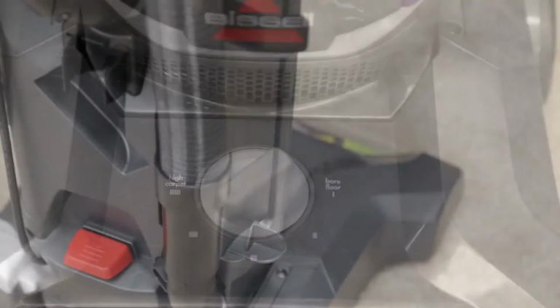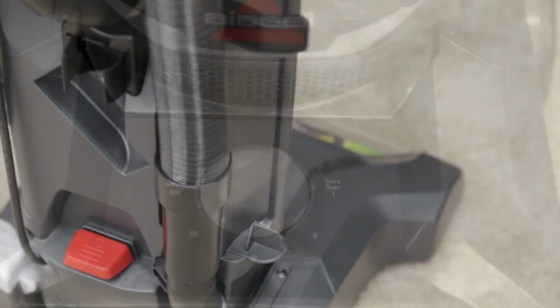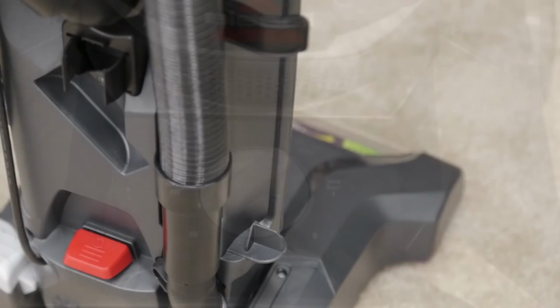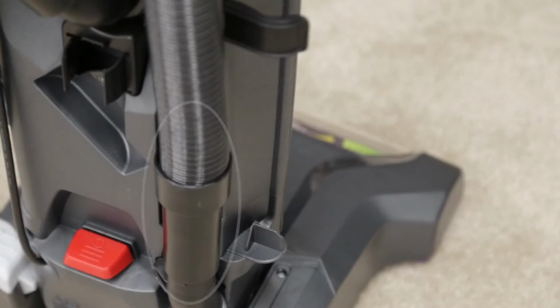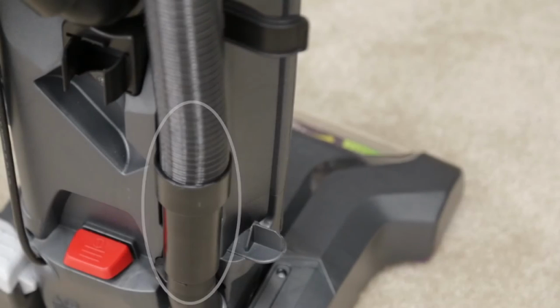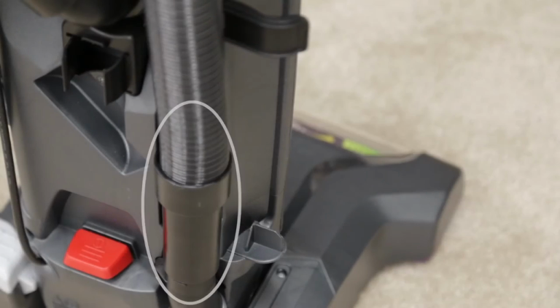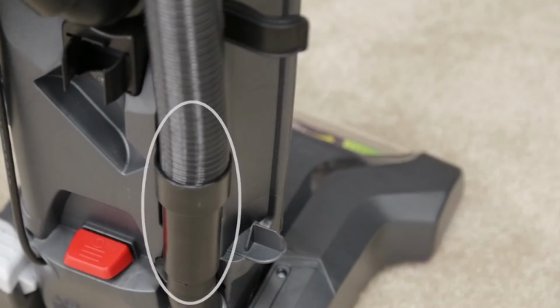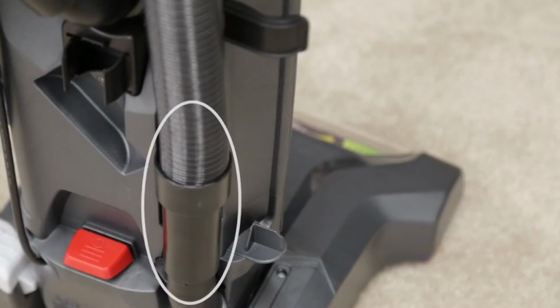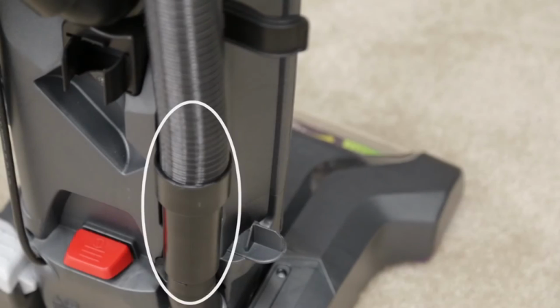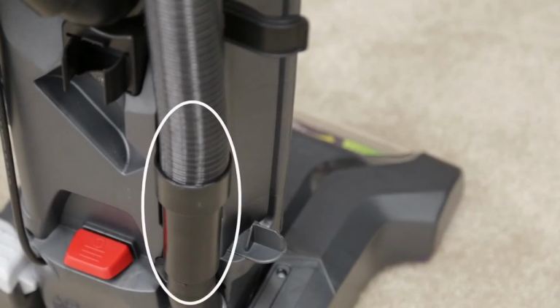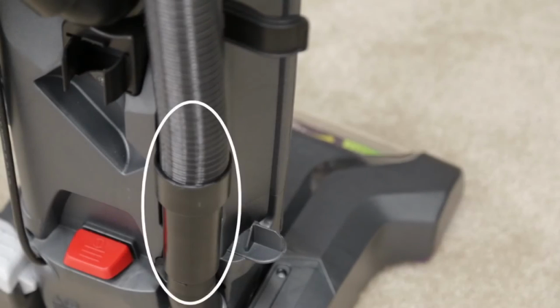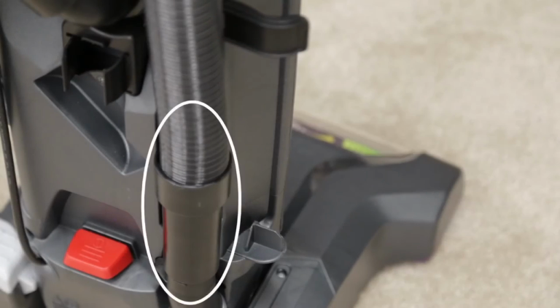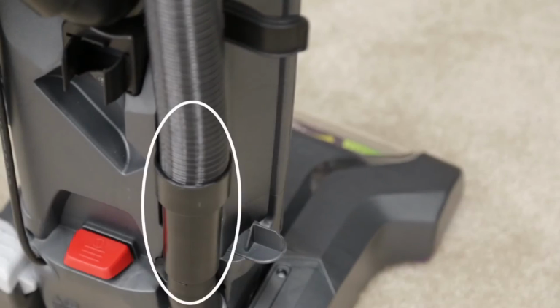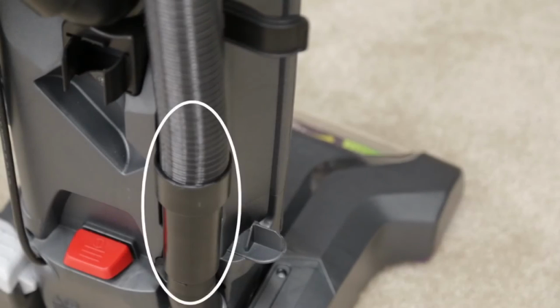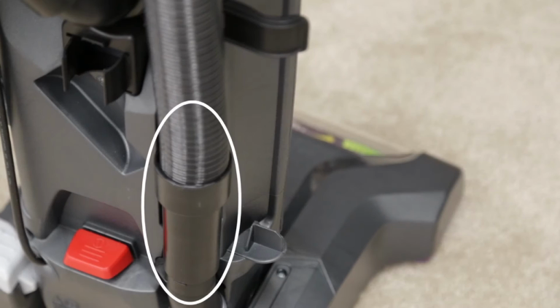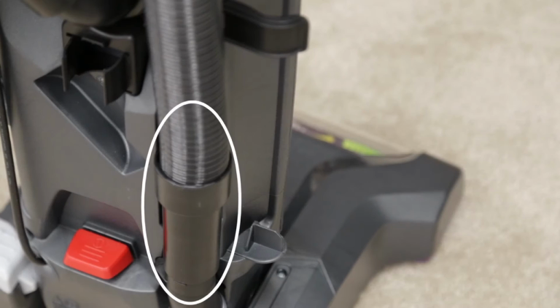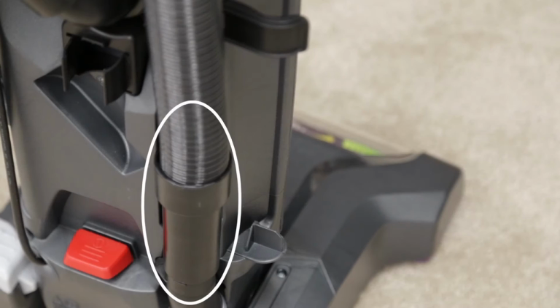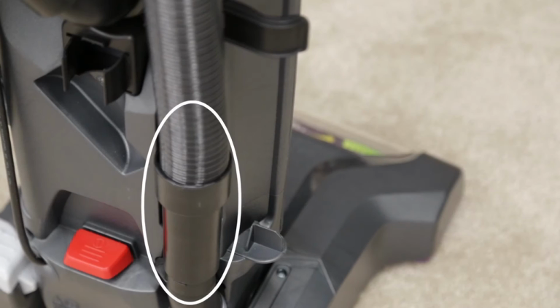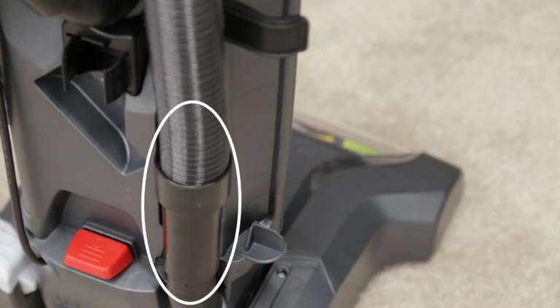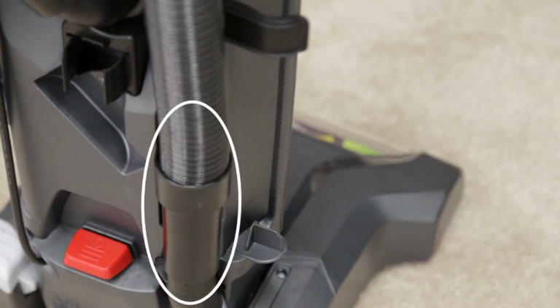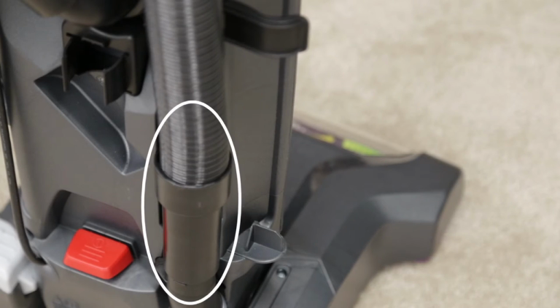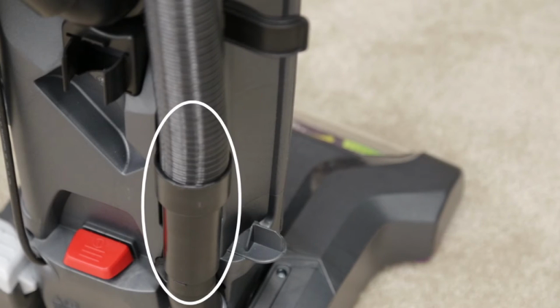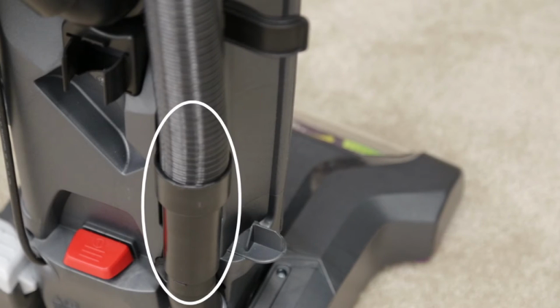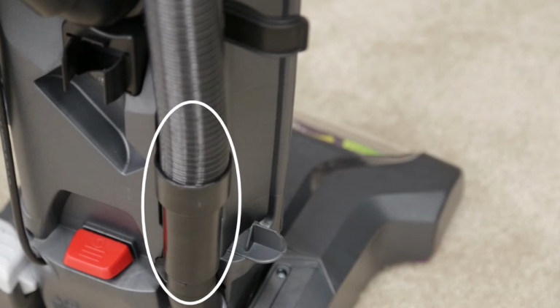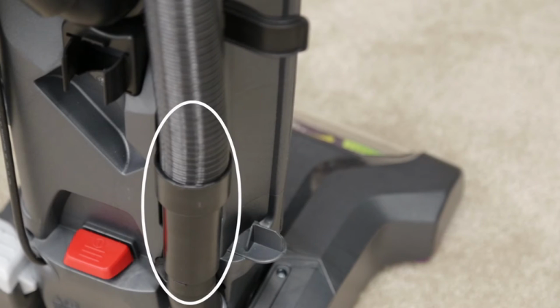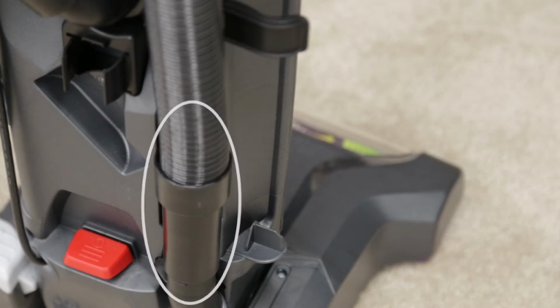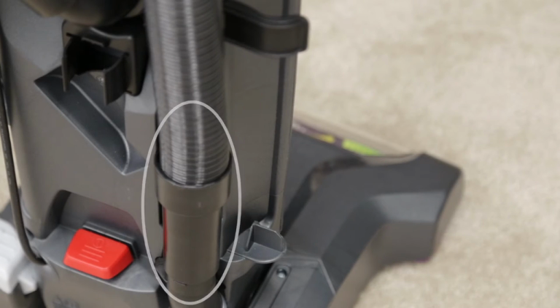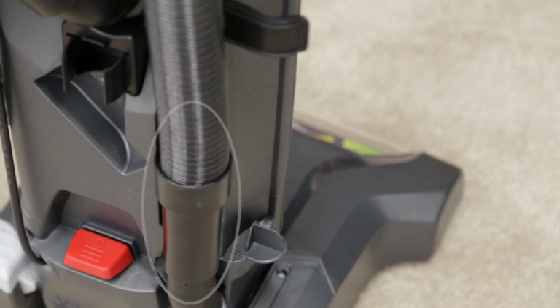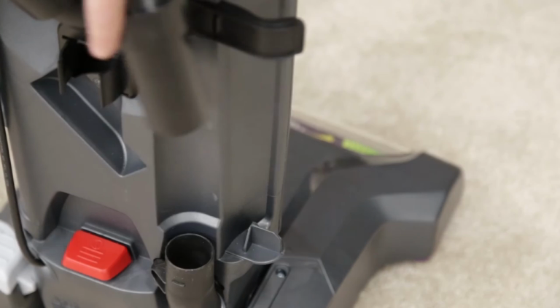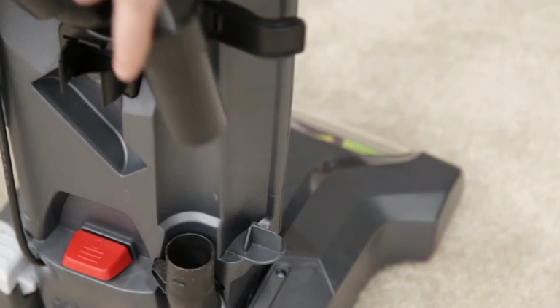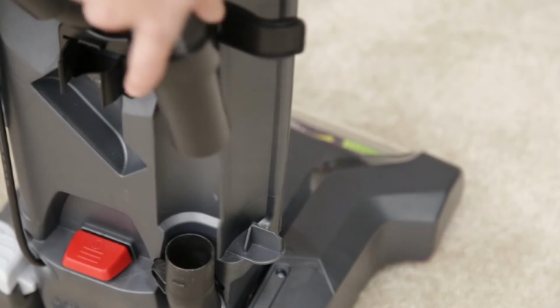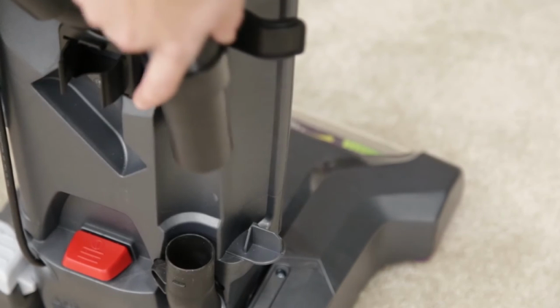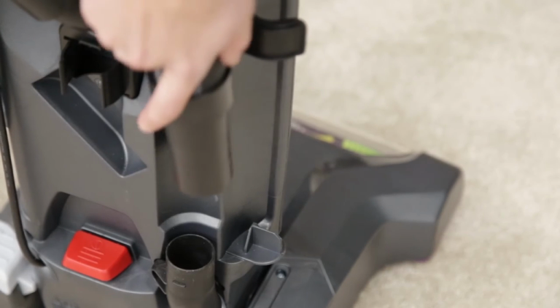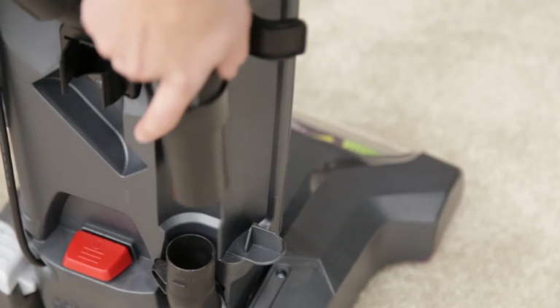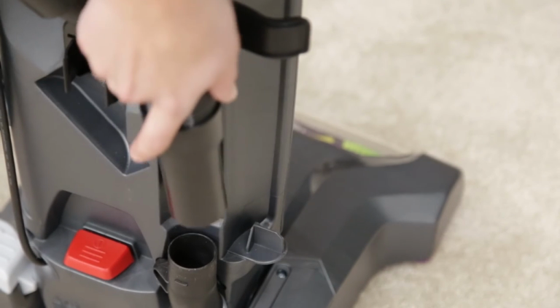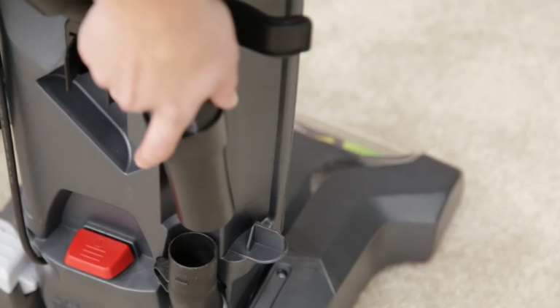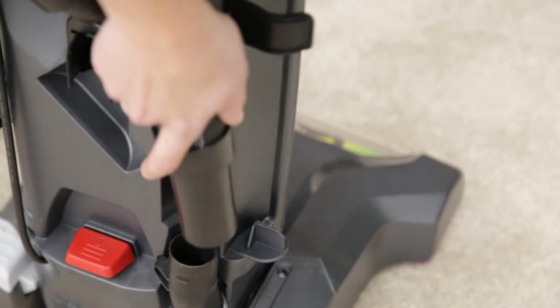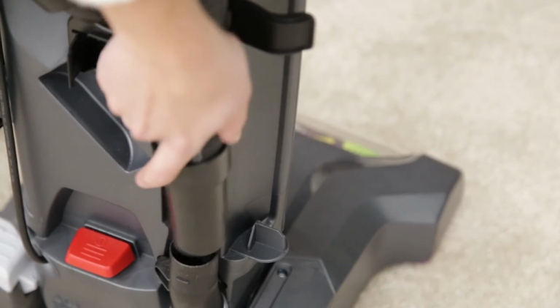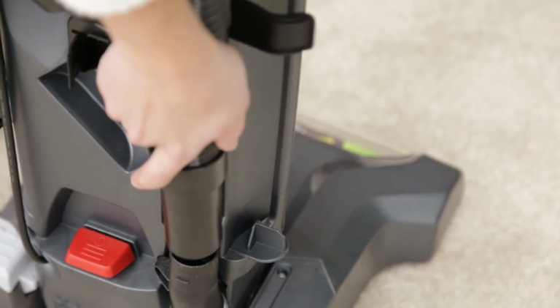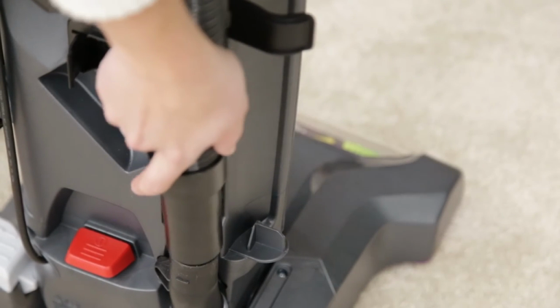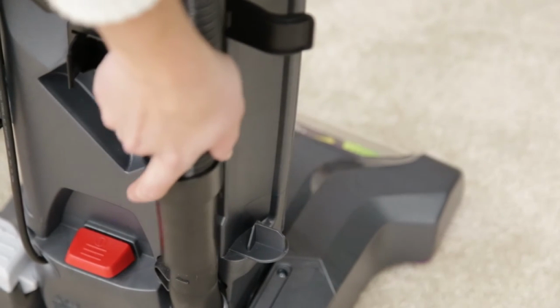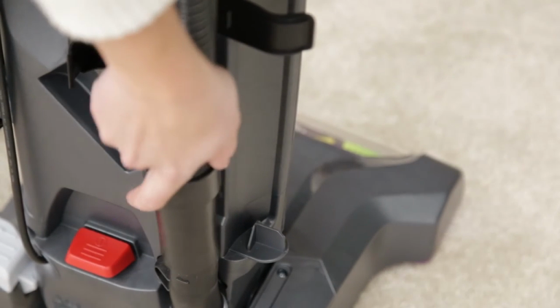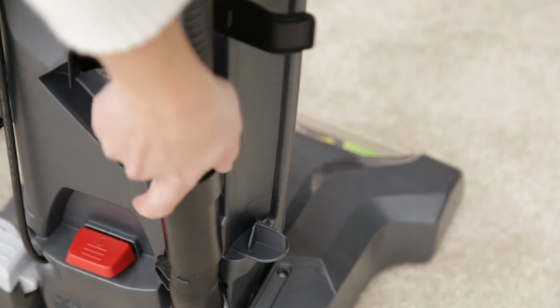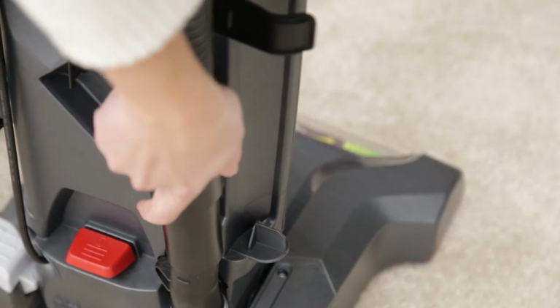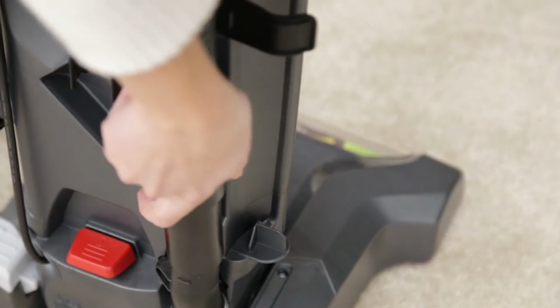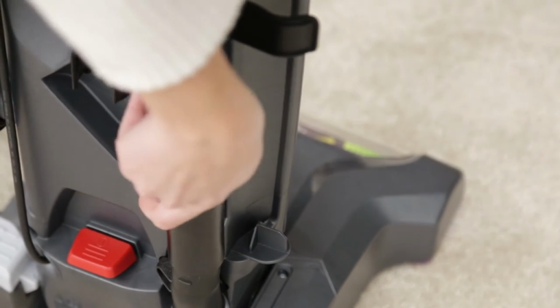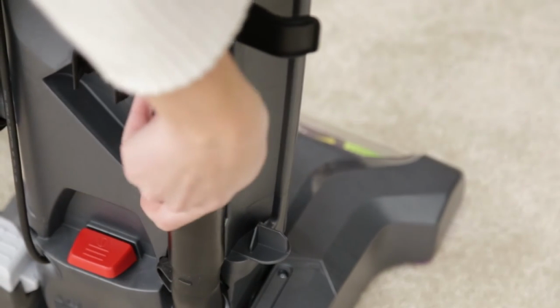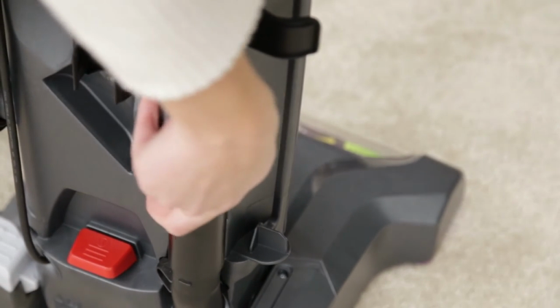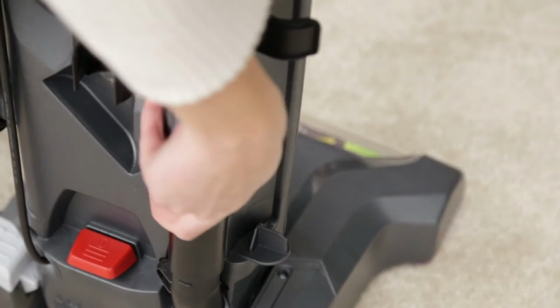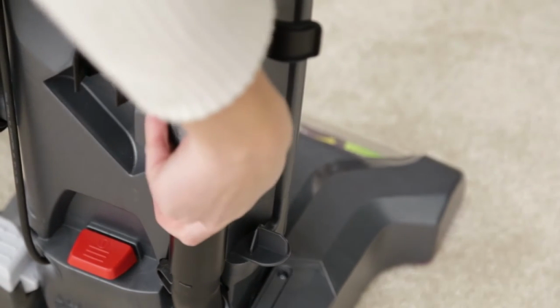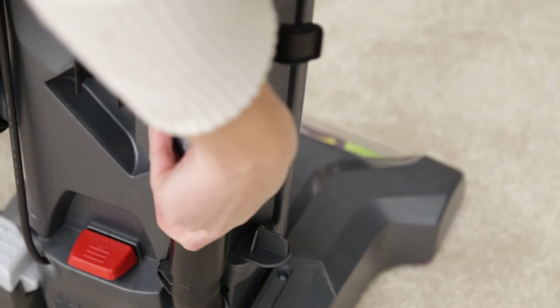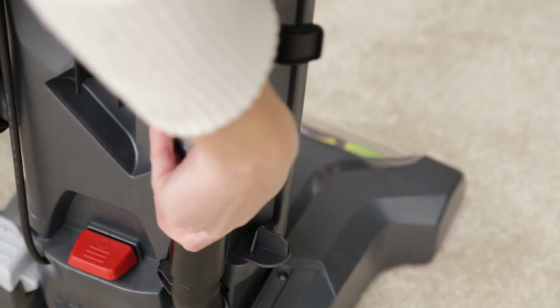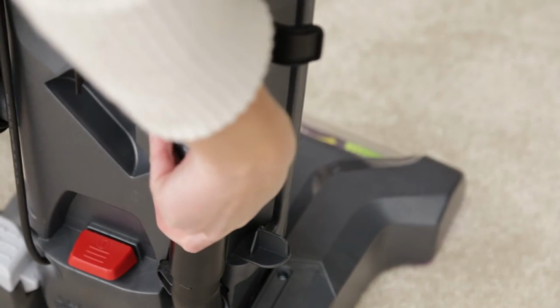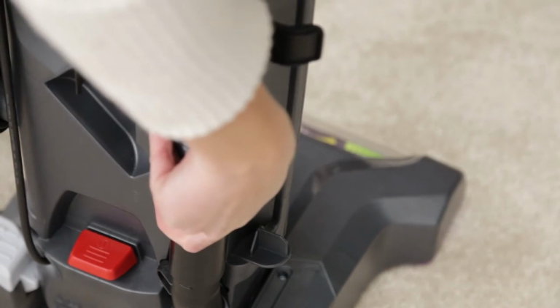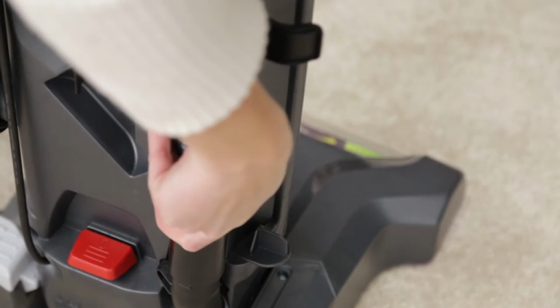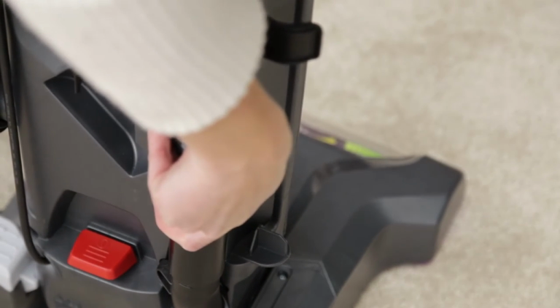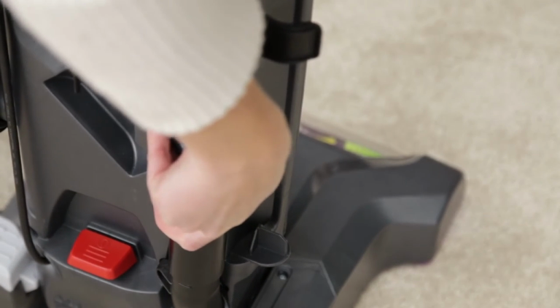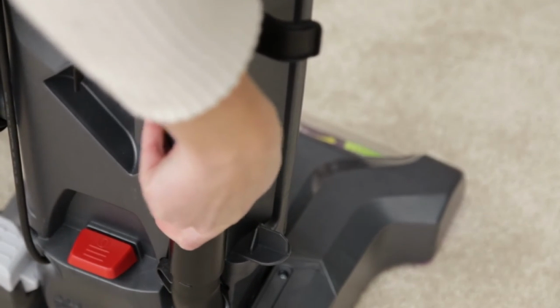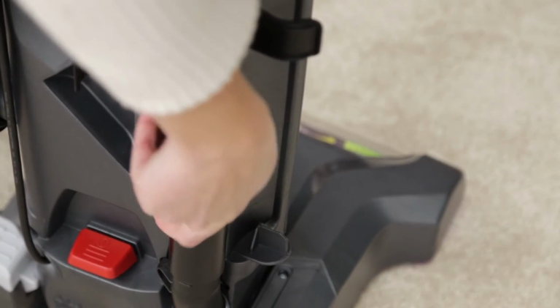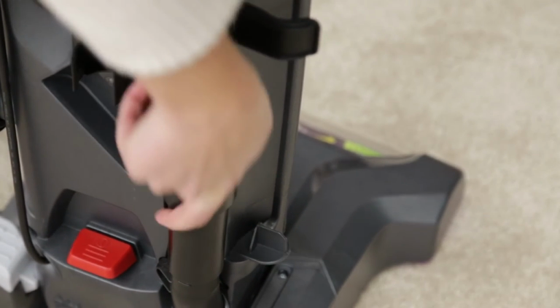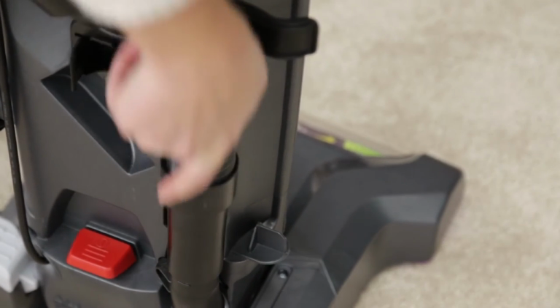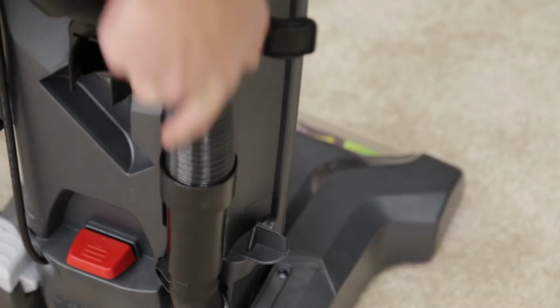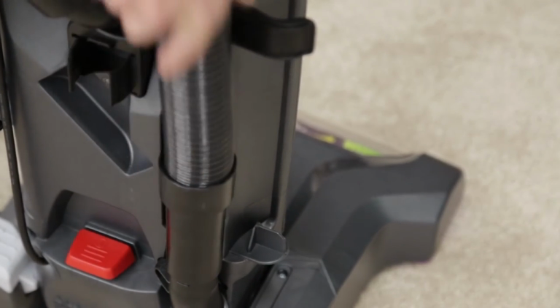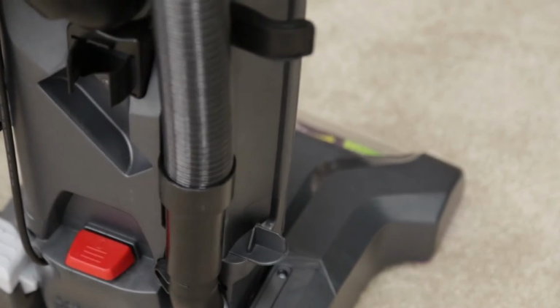The hose may not be attached to the suction opening. Grasp the hose wand and firmly push into the hose wand base.